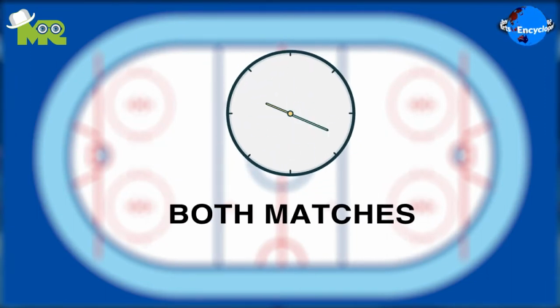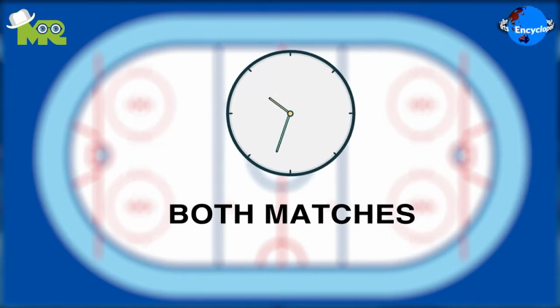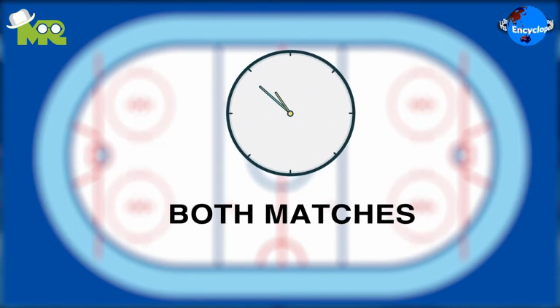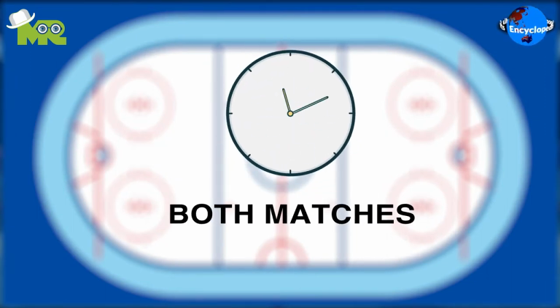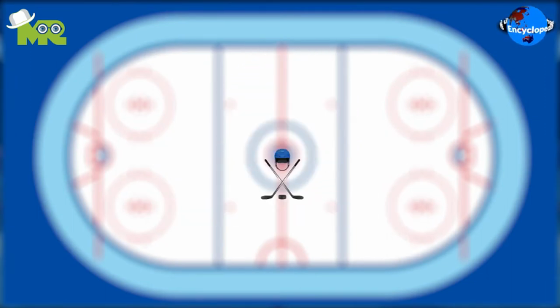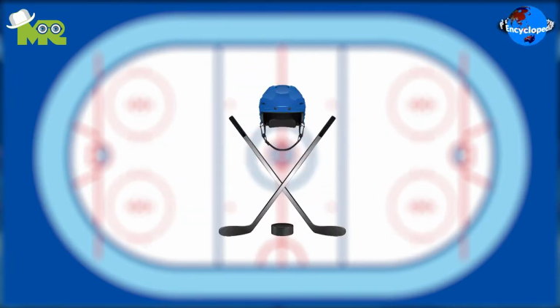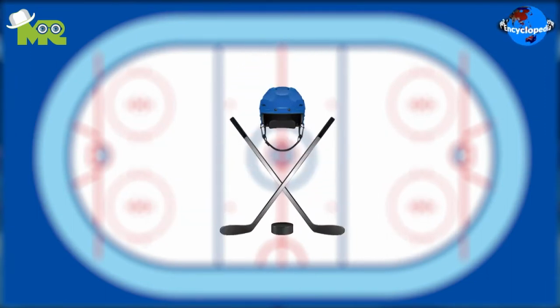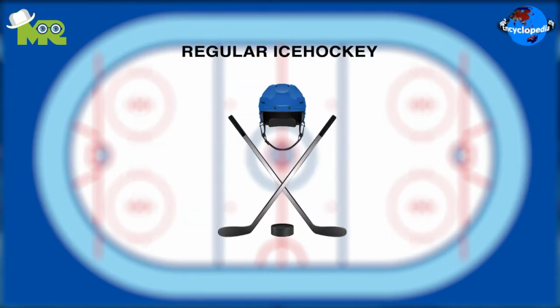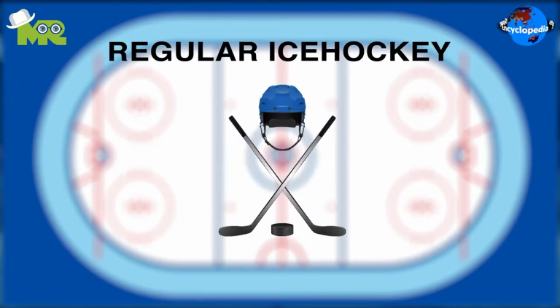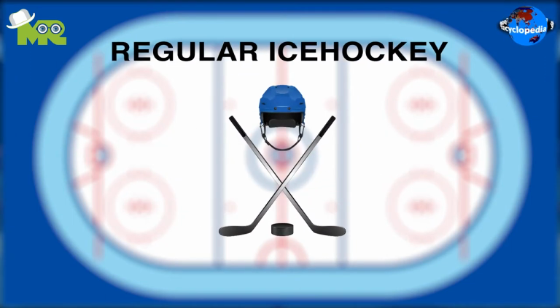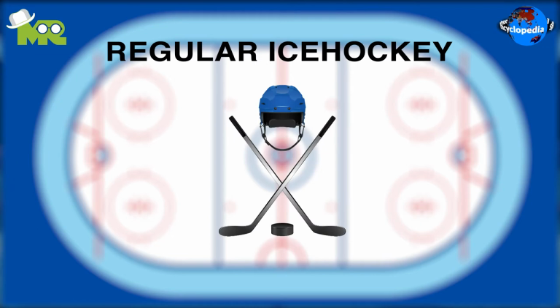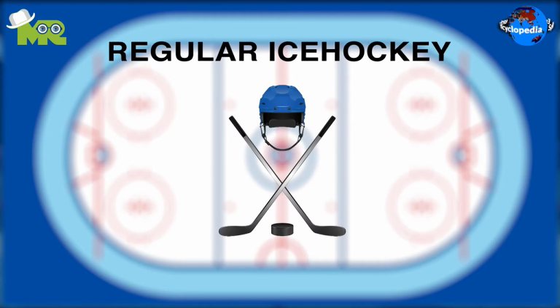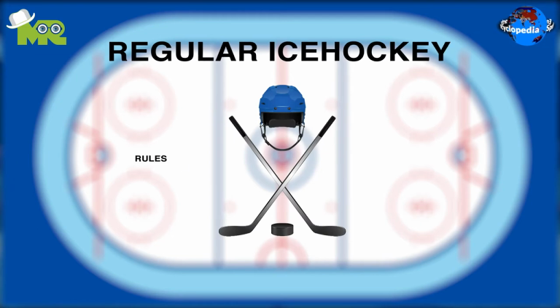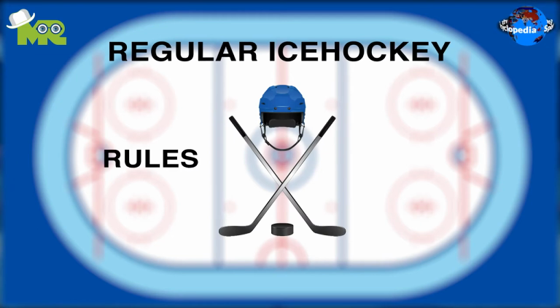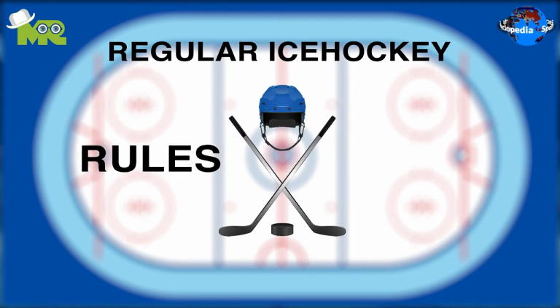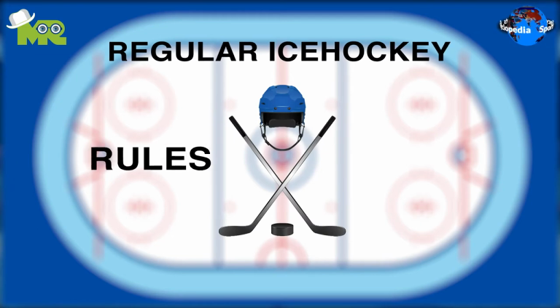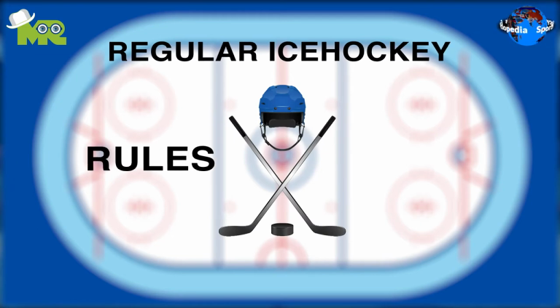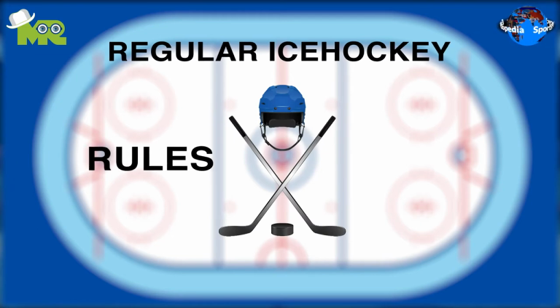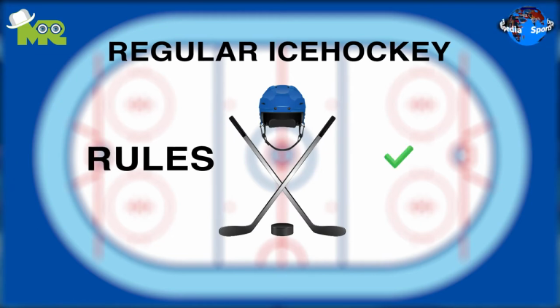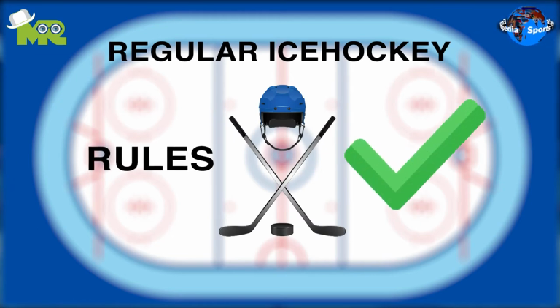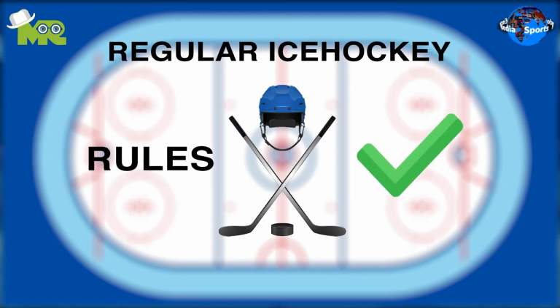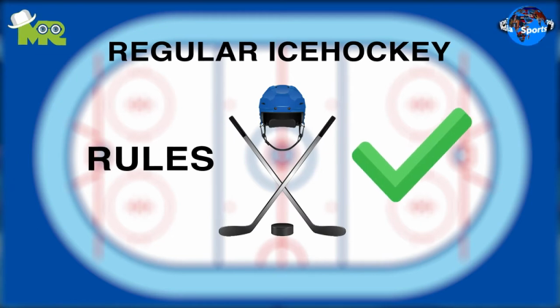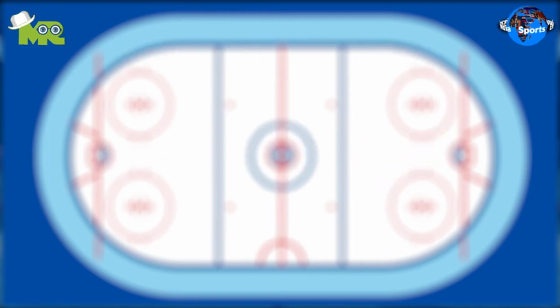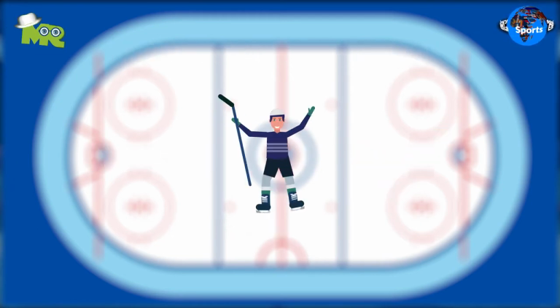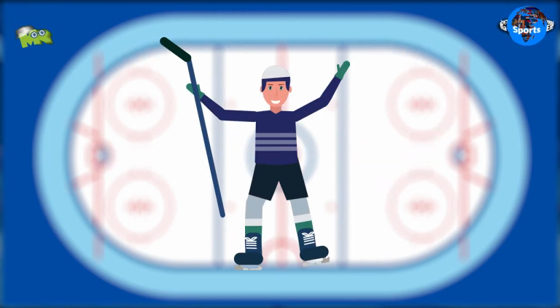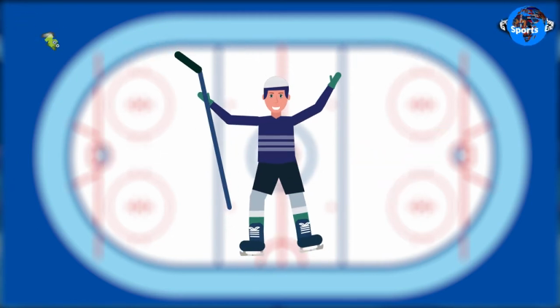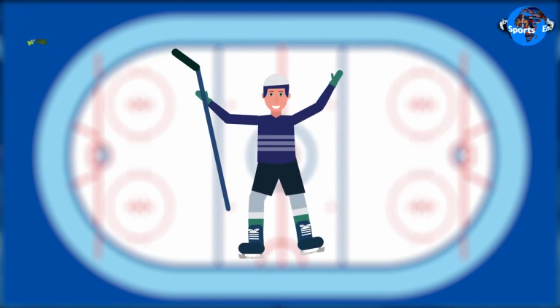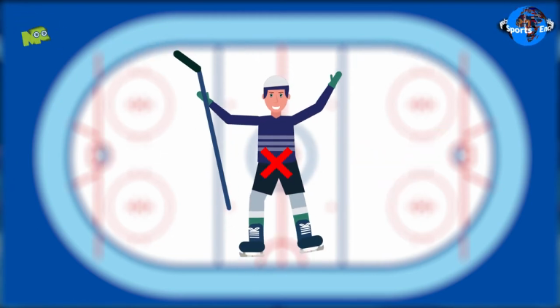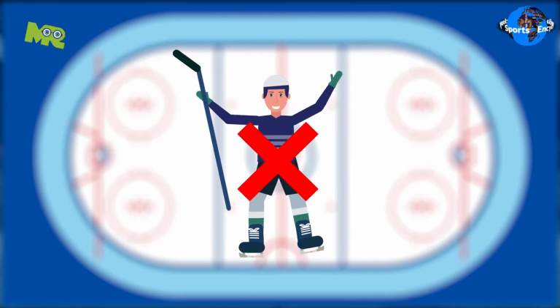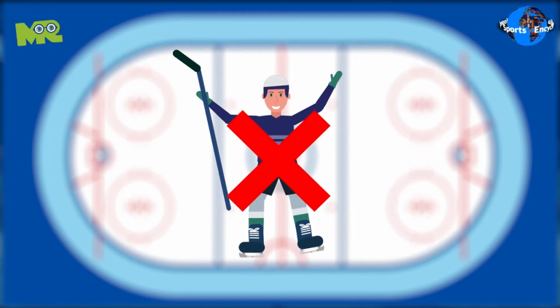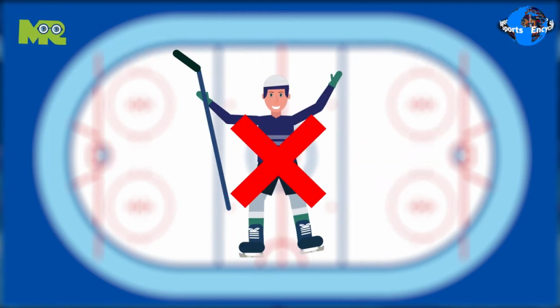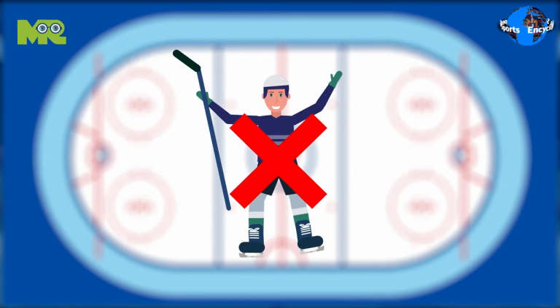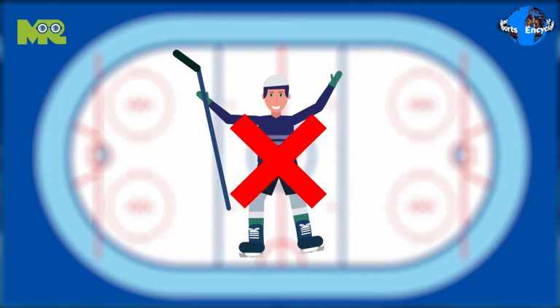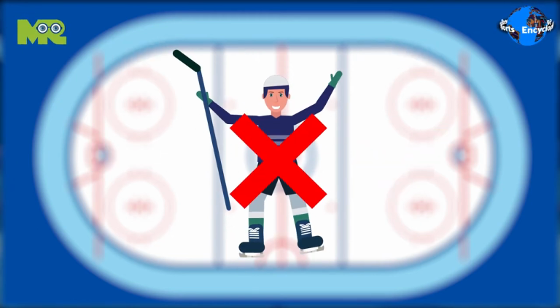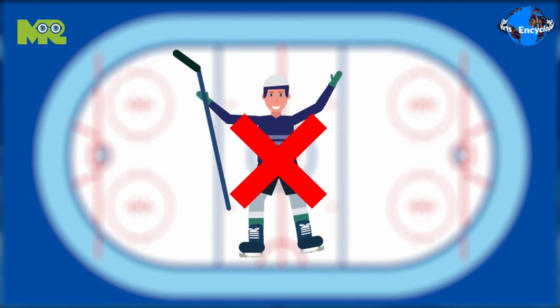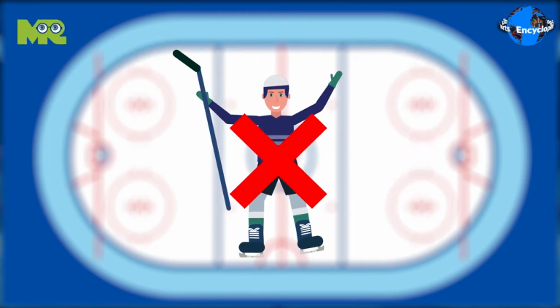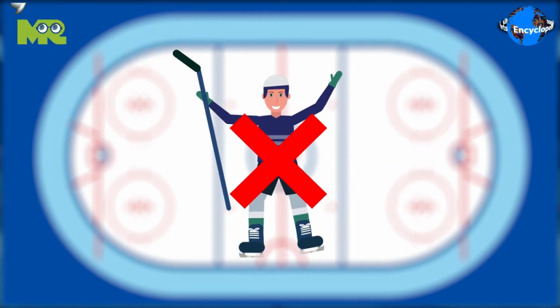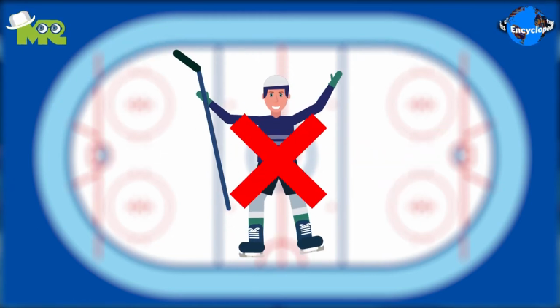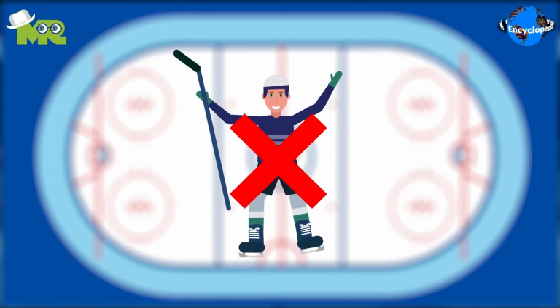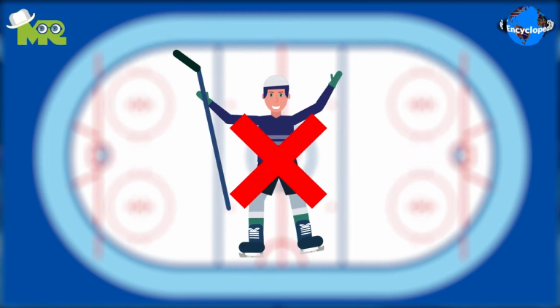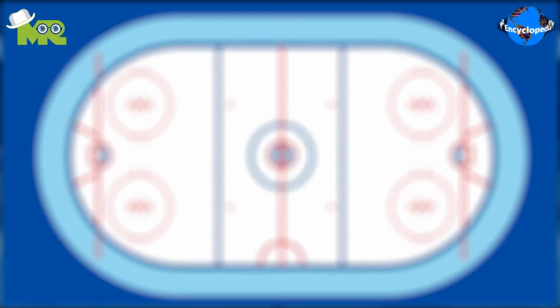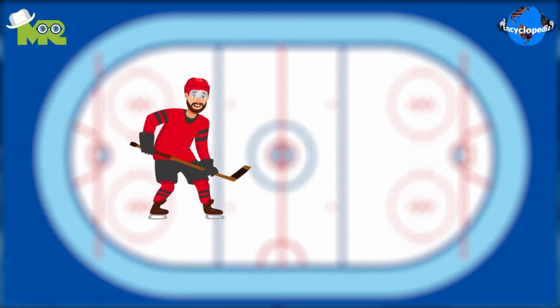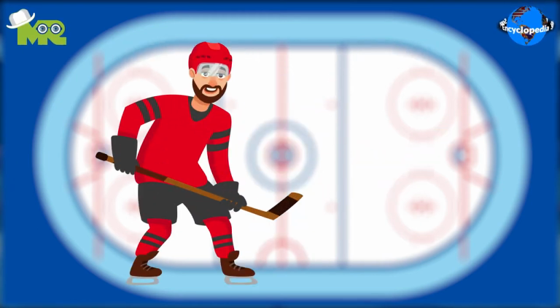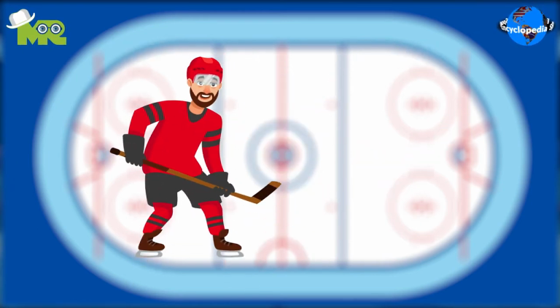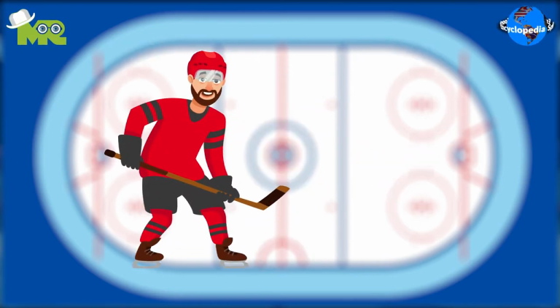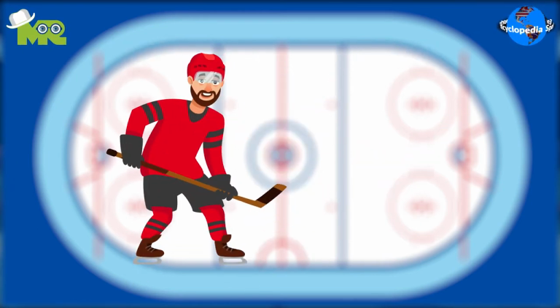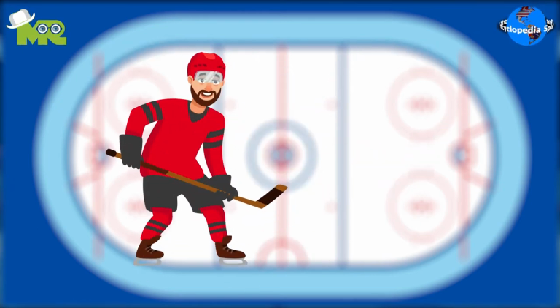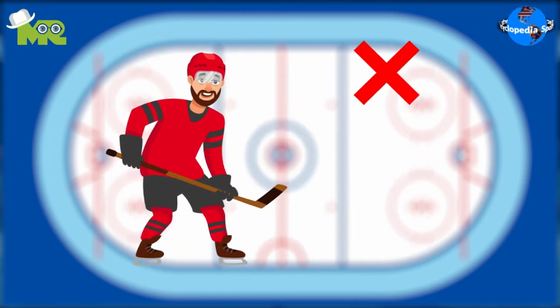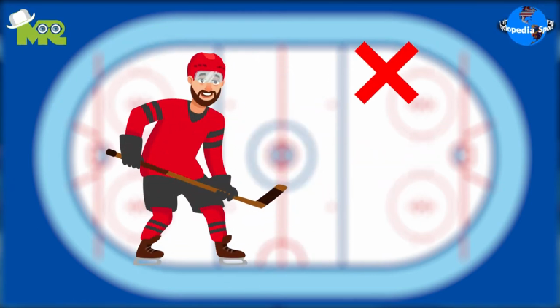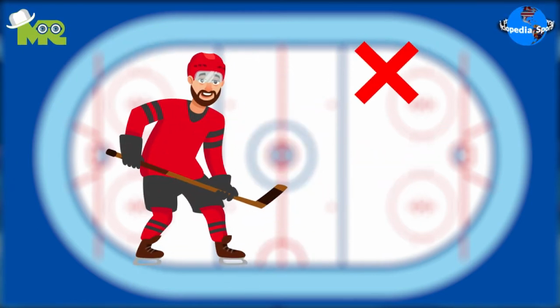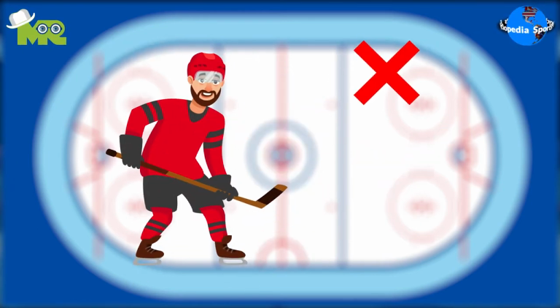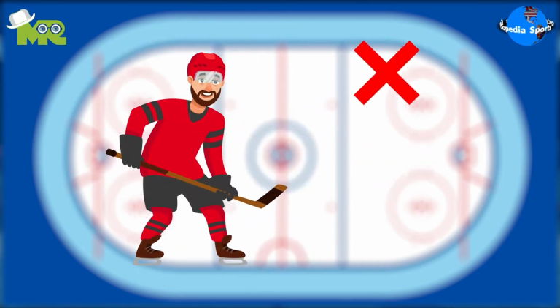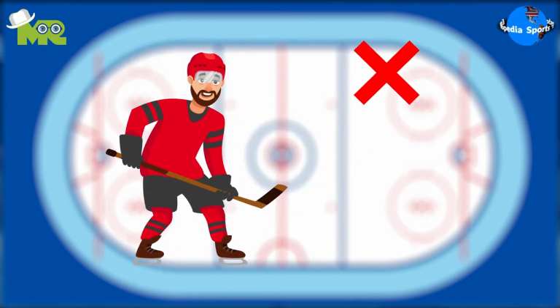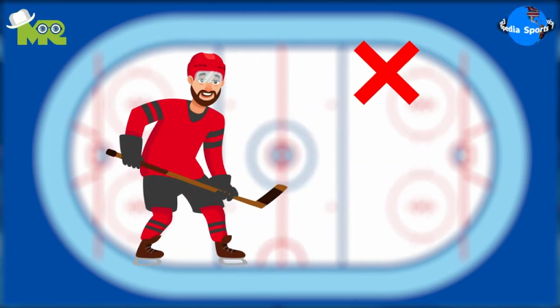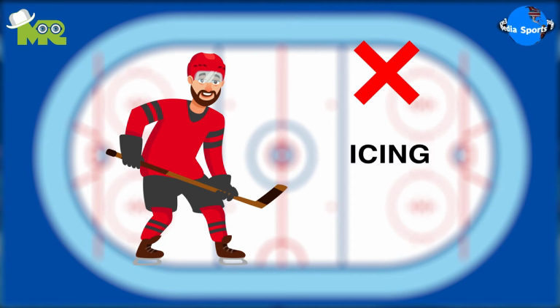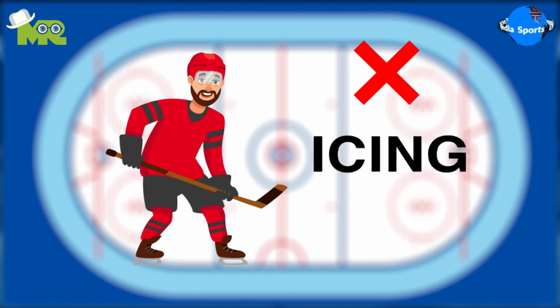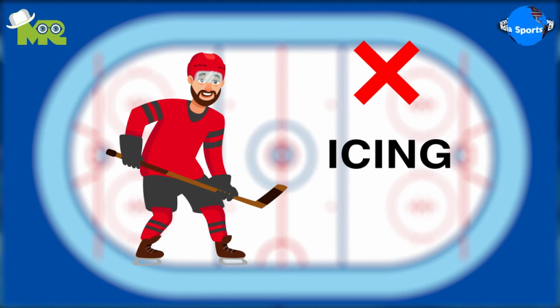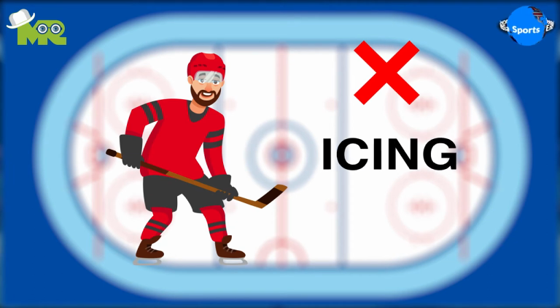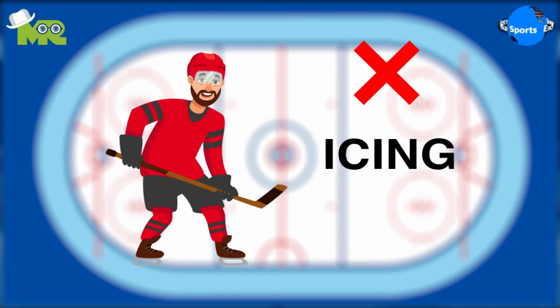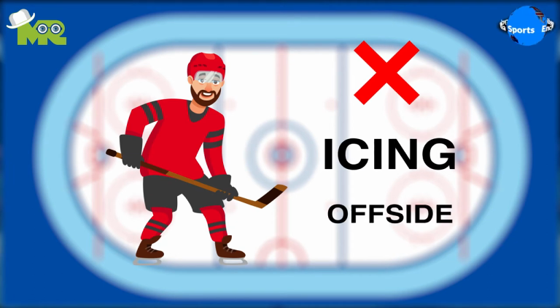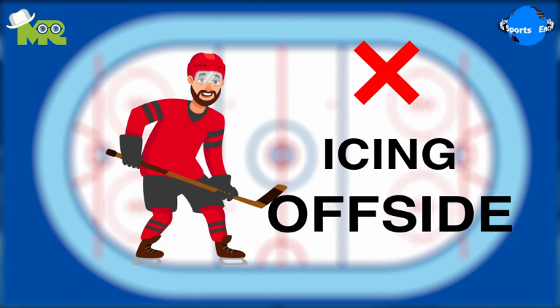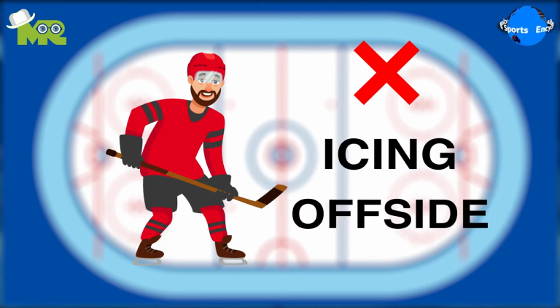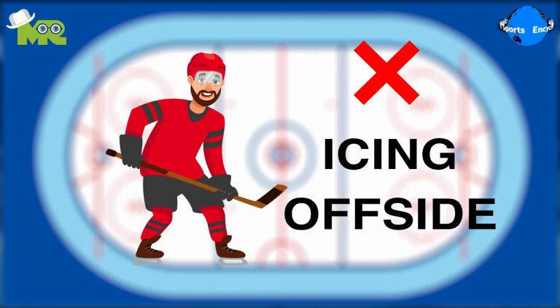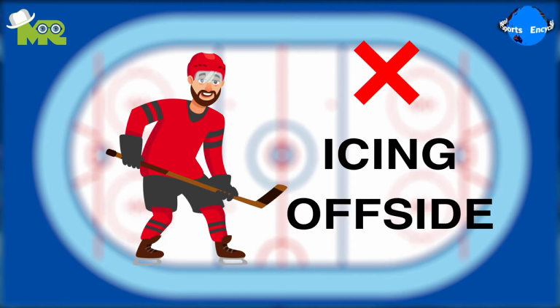Although the regular ice hockey rules are applied, body checking is not allowed in the game. The game doesn't involve any icing or offsides.